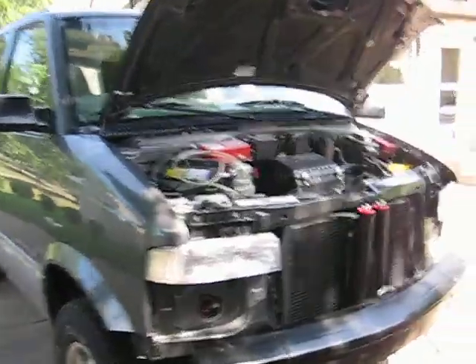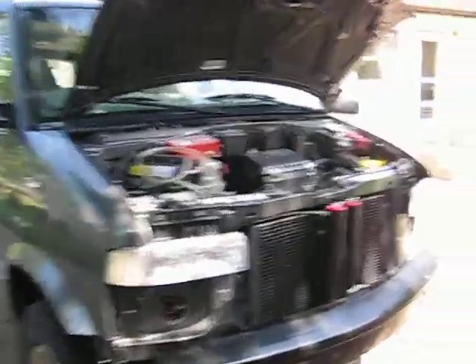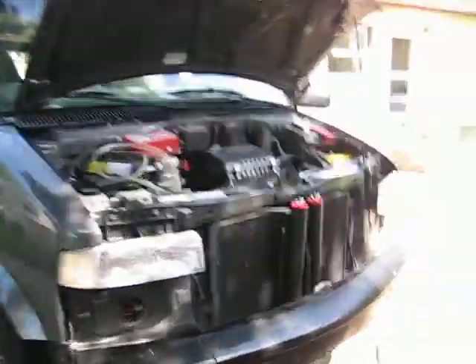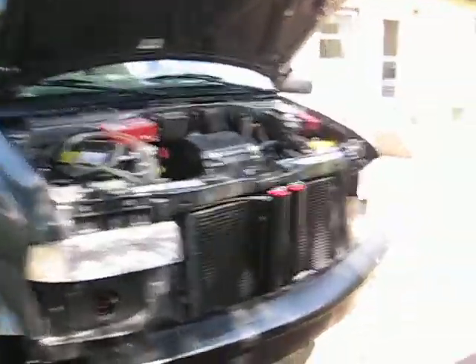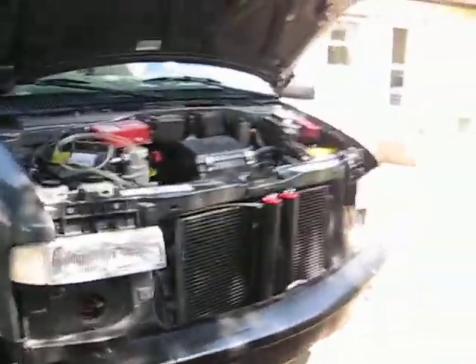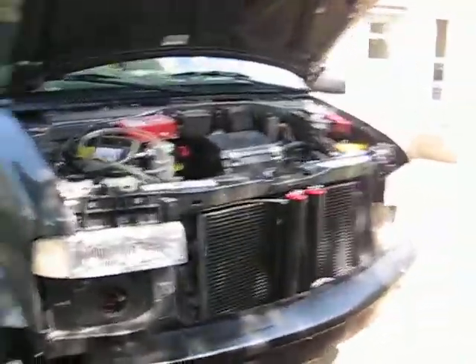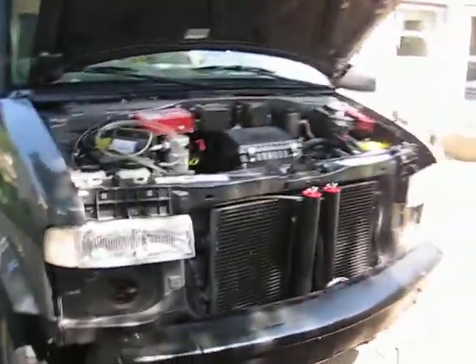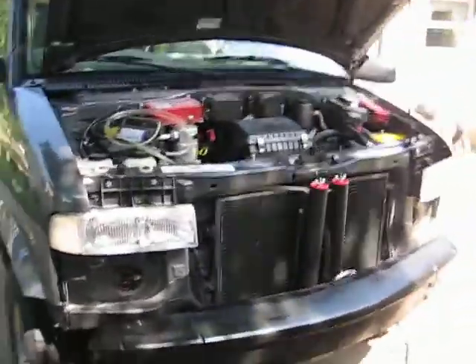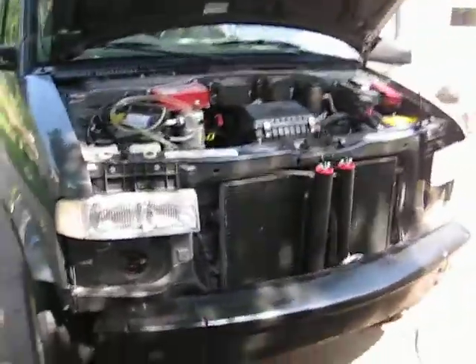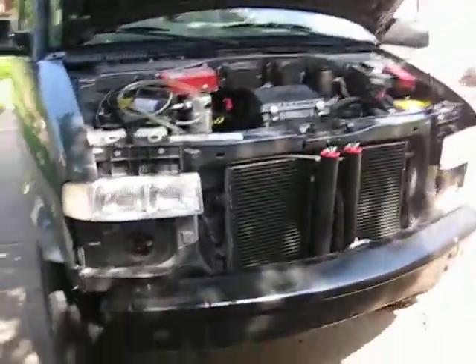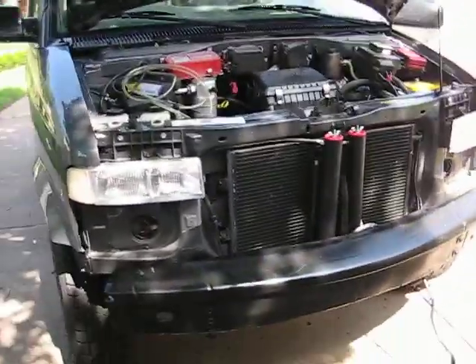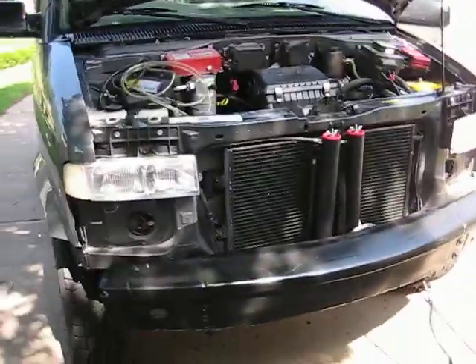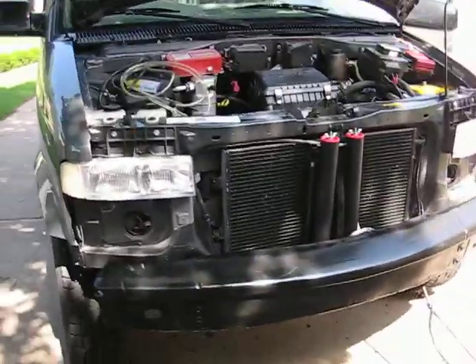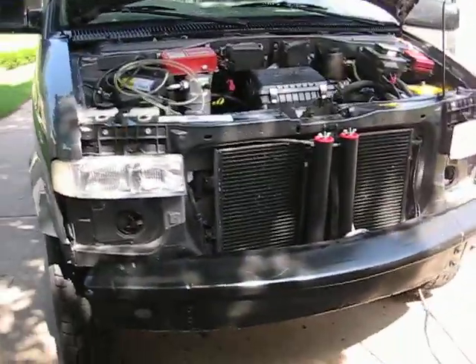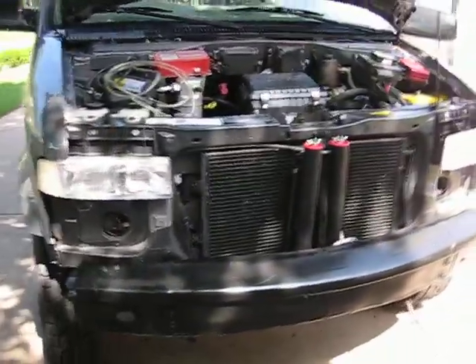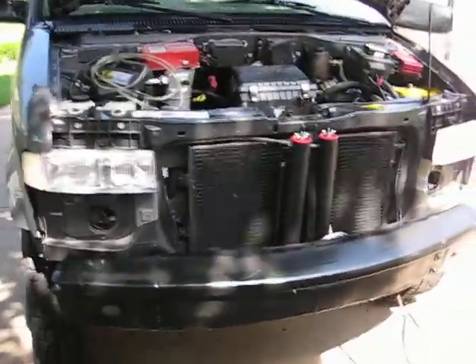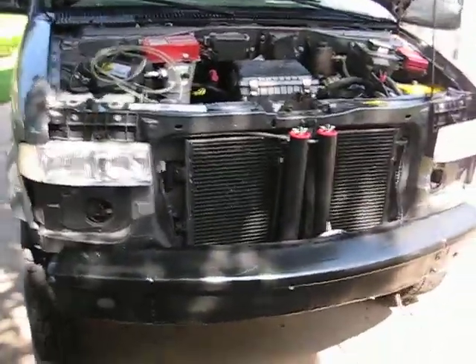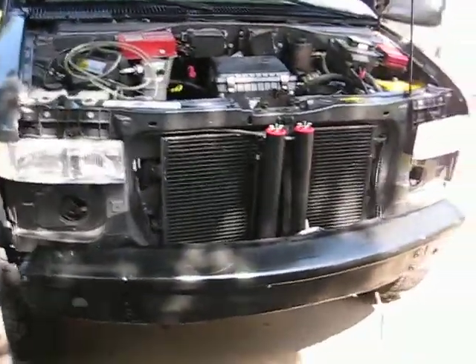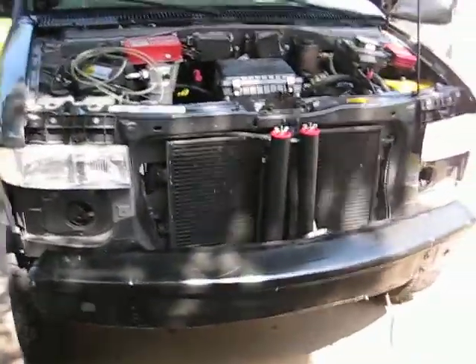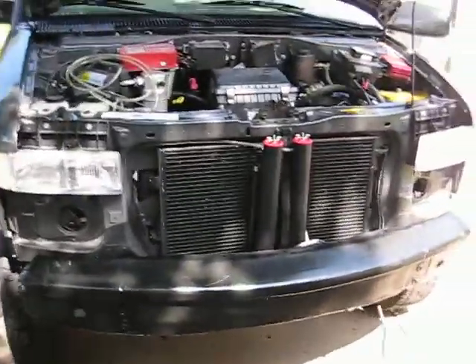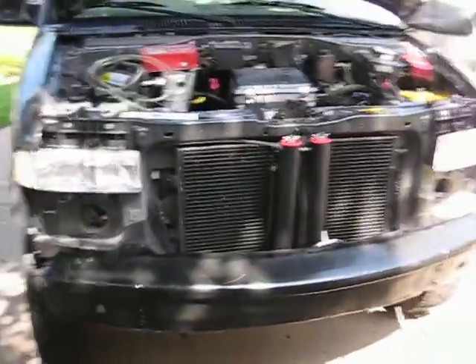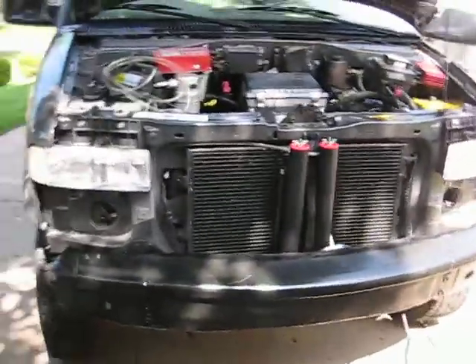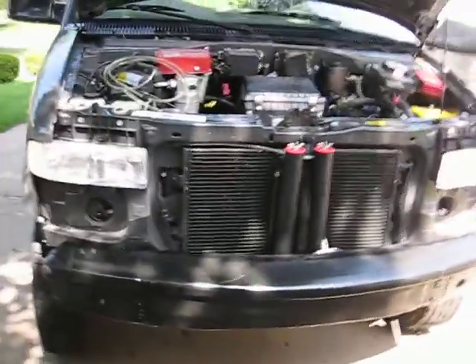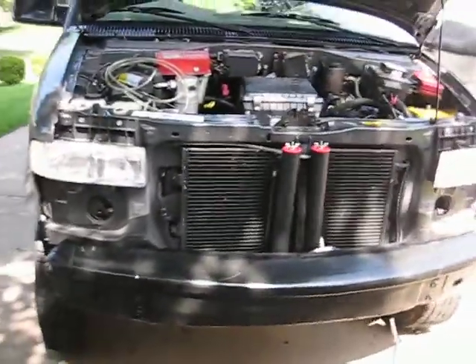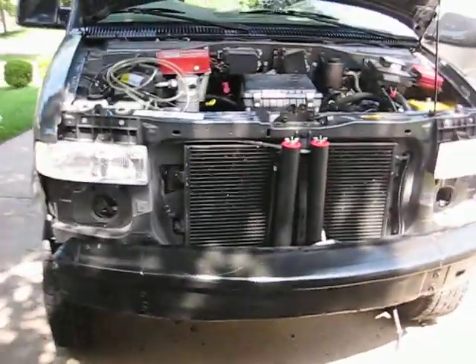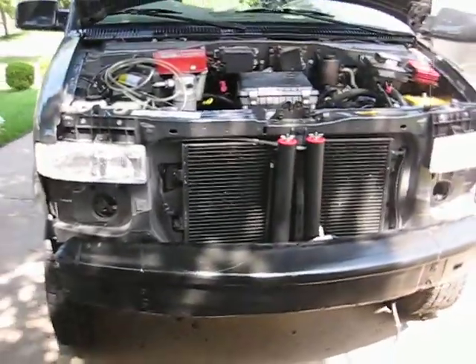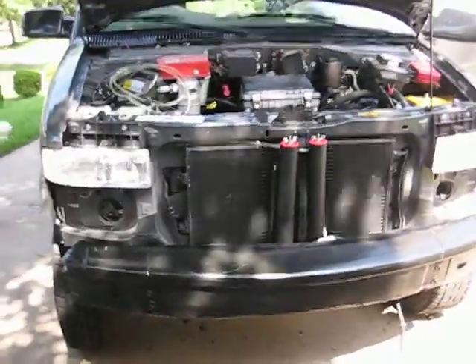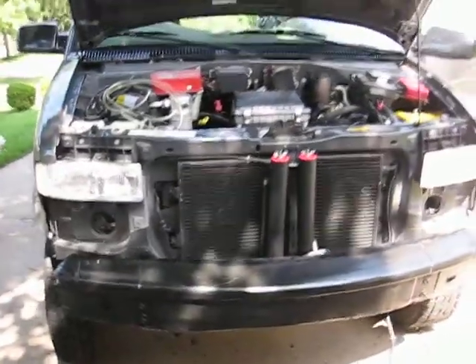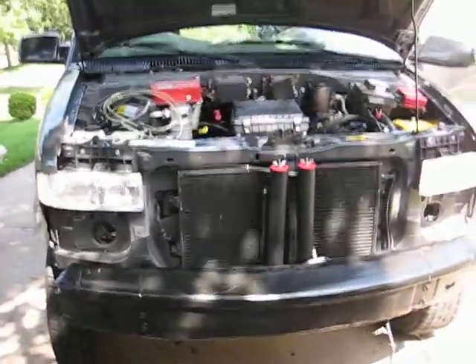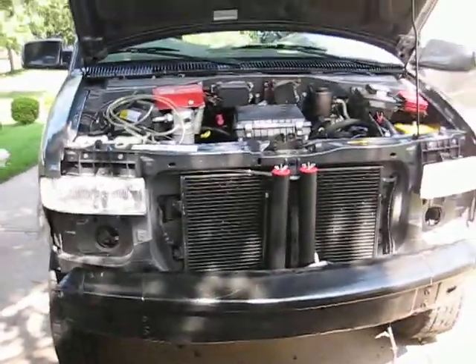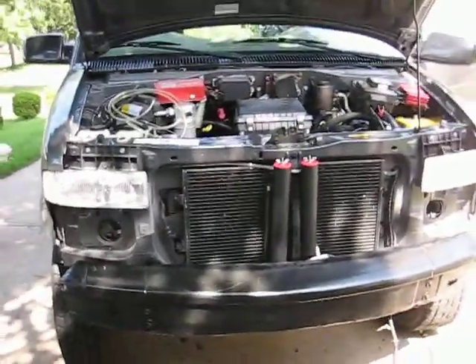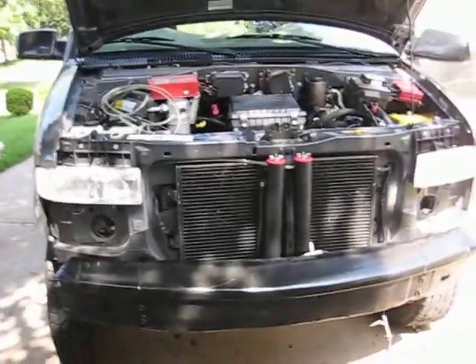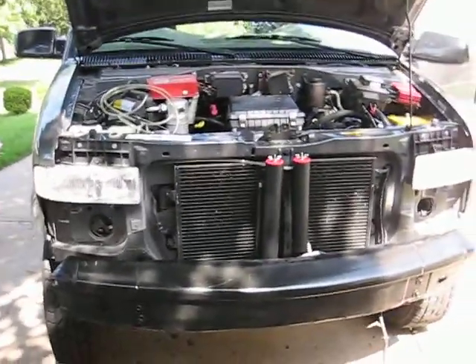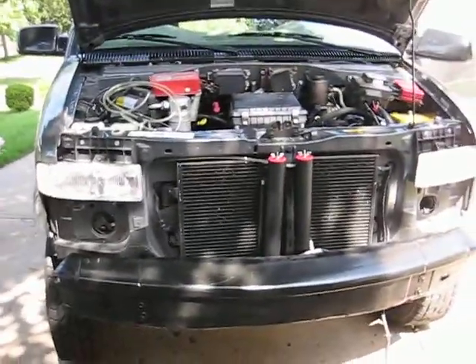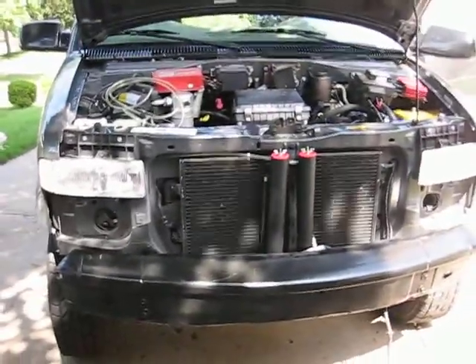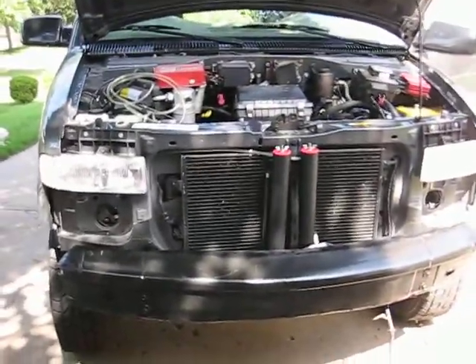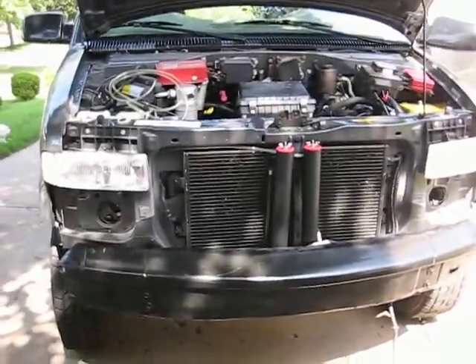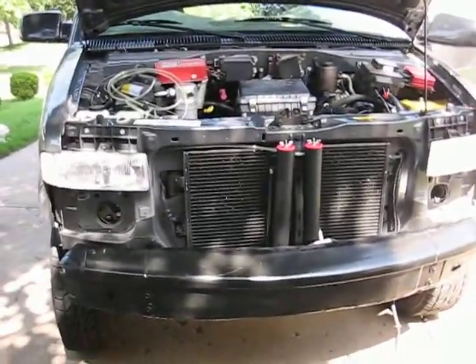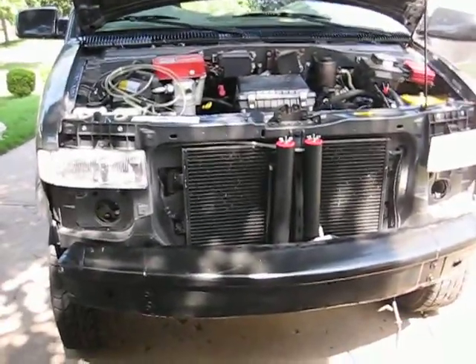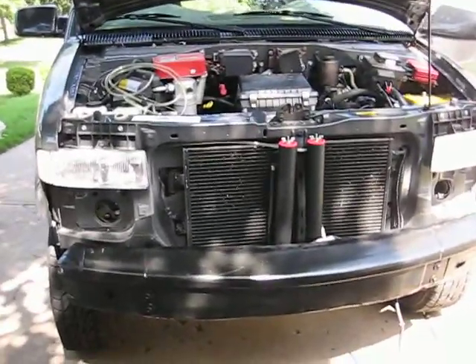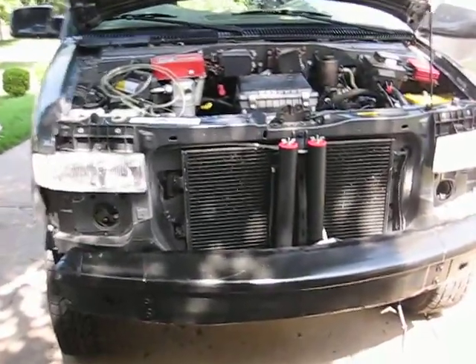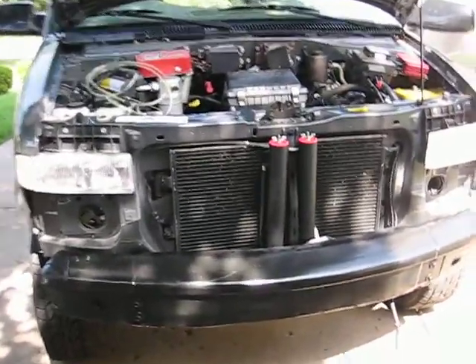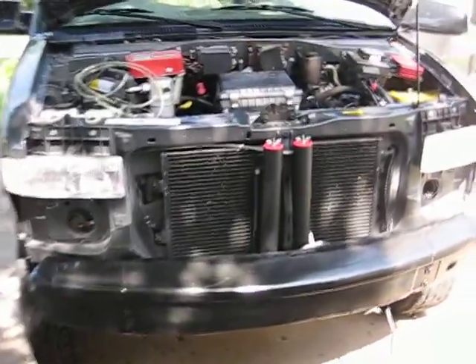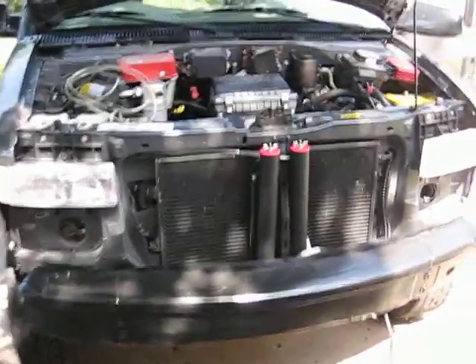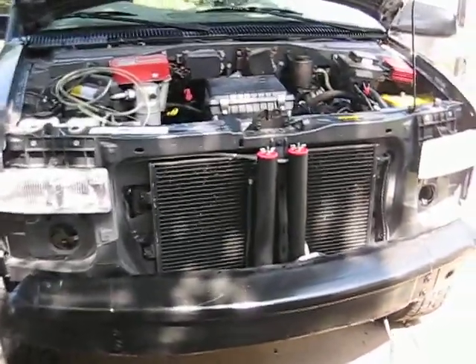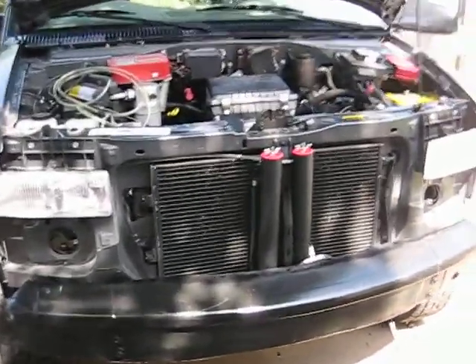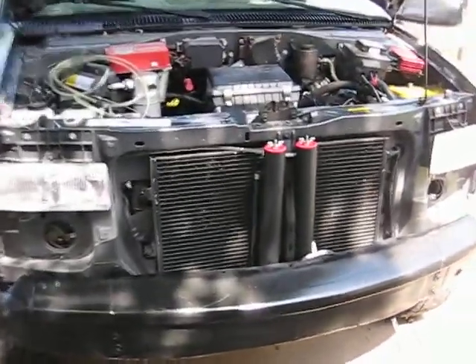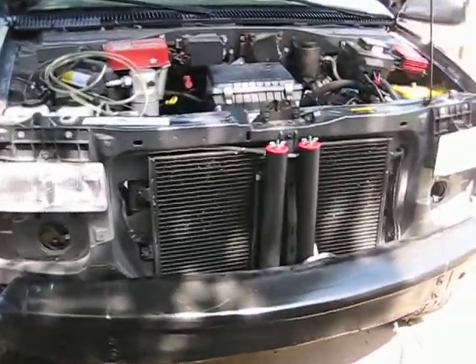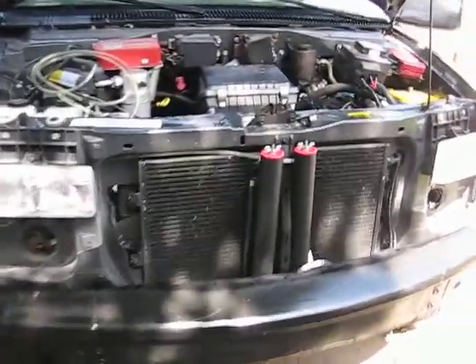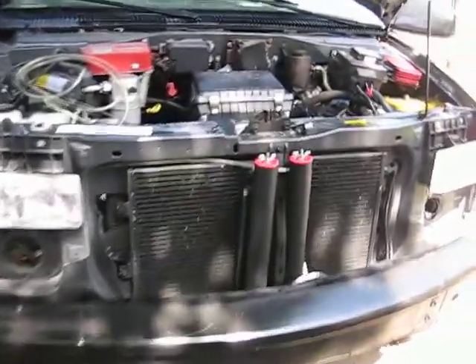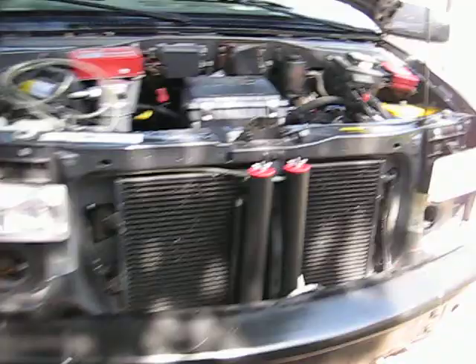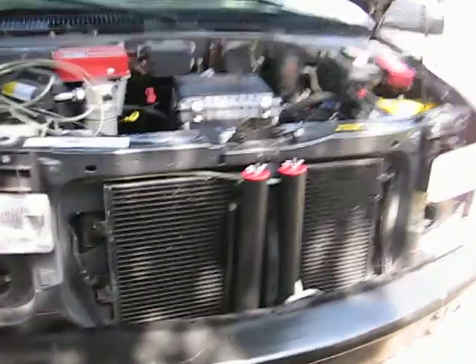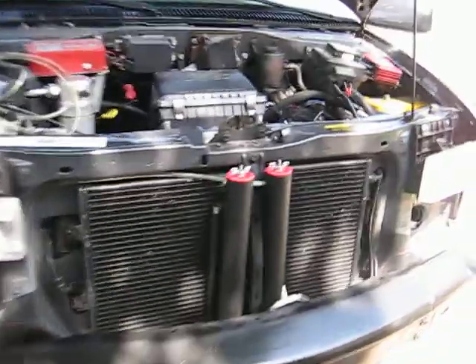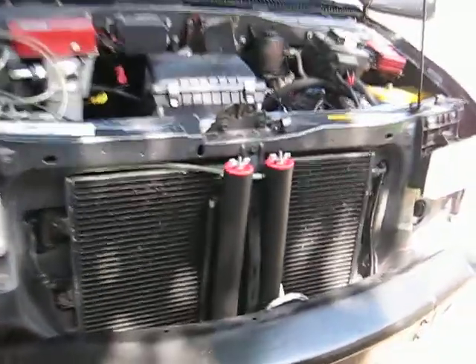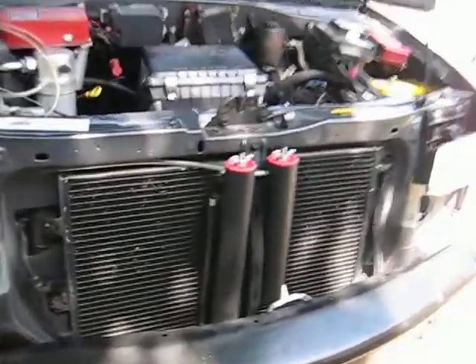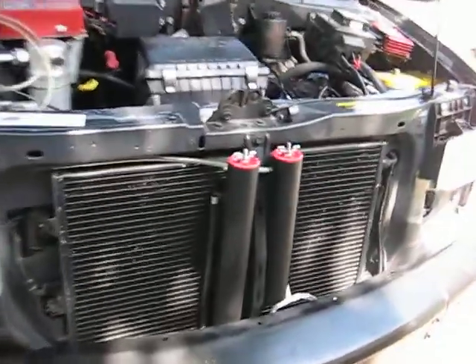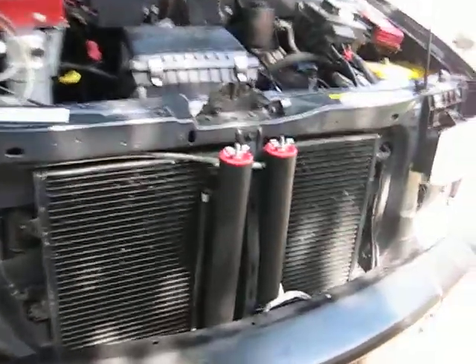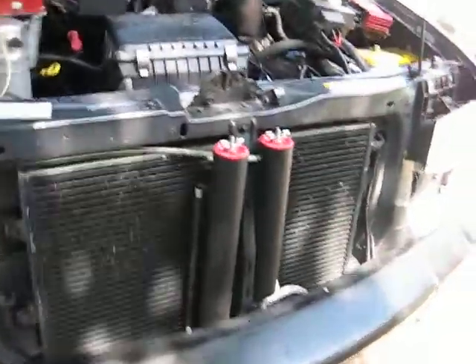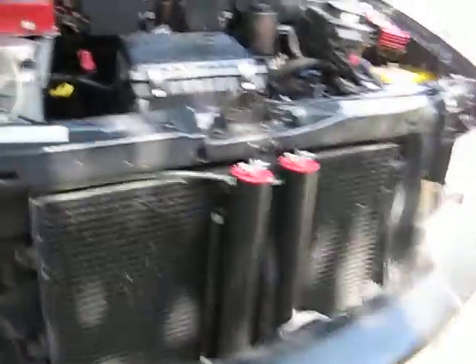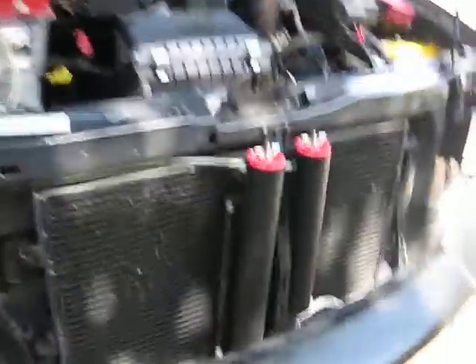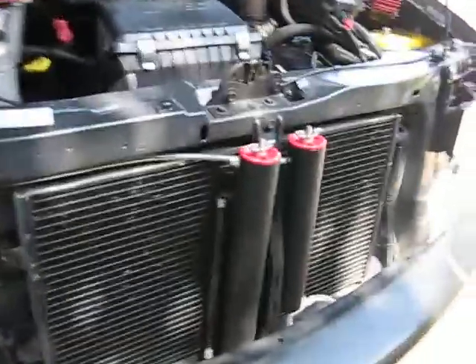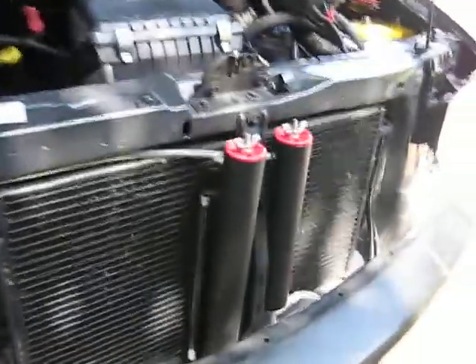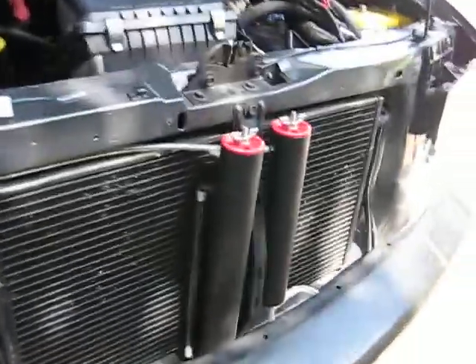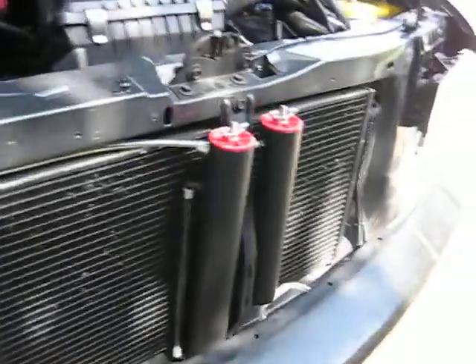Right now I have the bumper cover and the grill off of it because I'm installing the hydrogen generator.